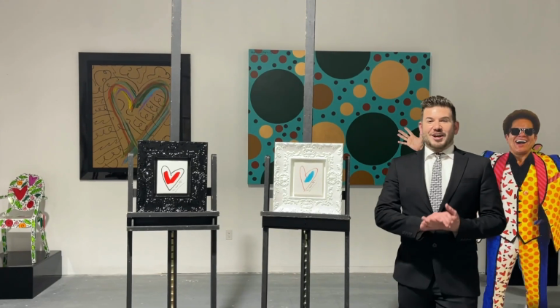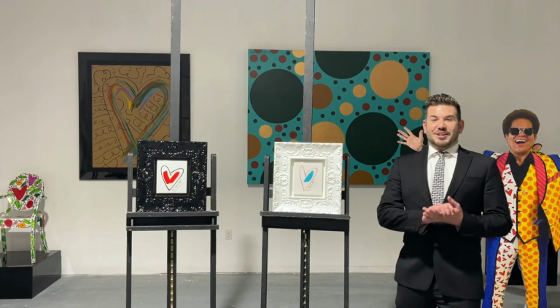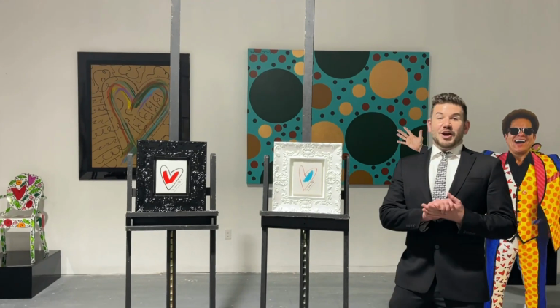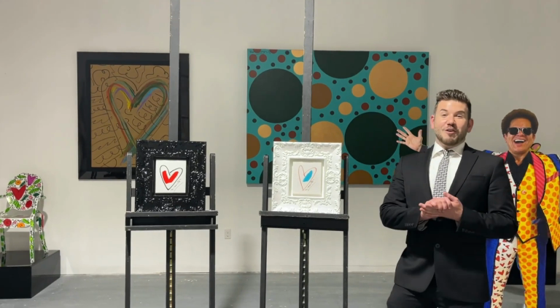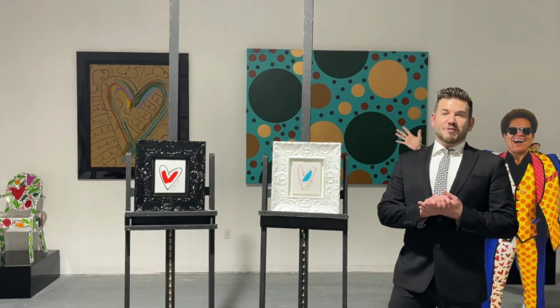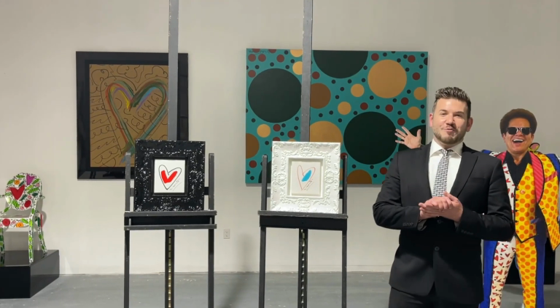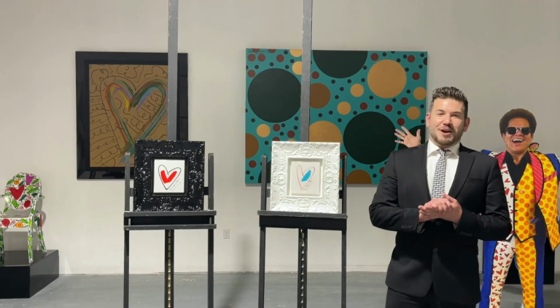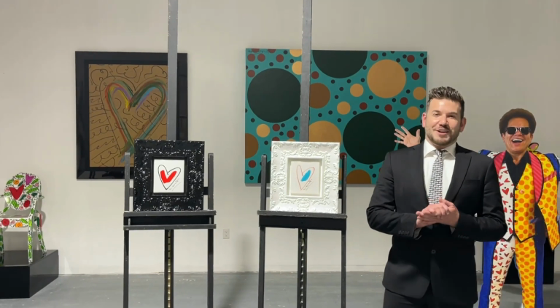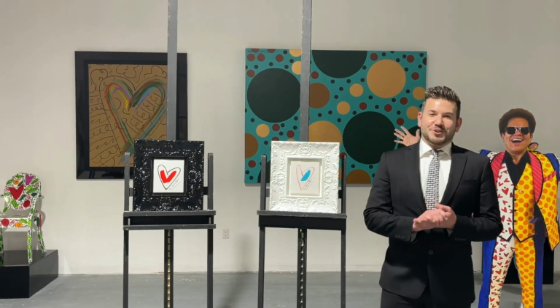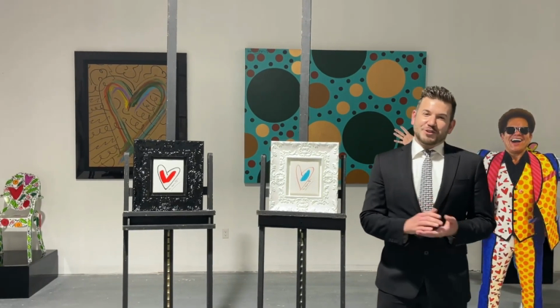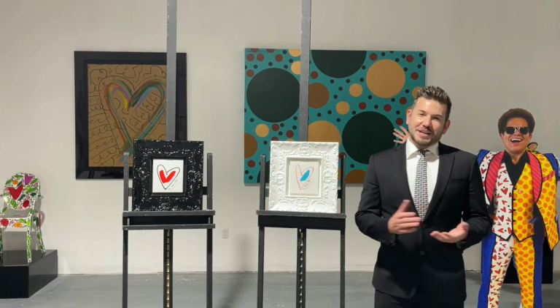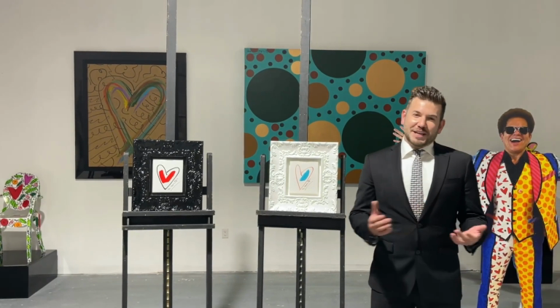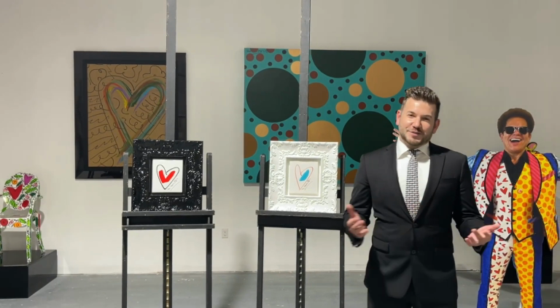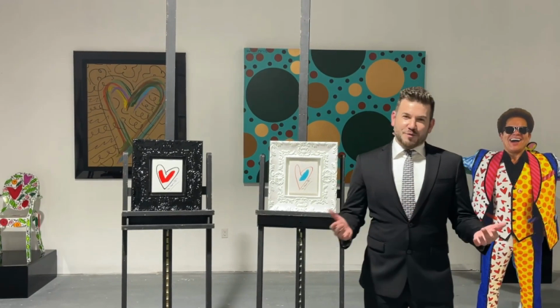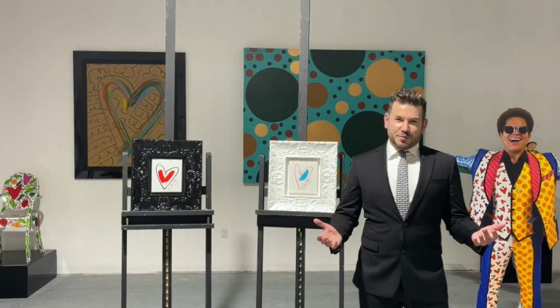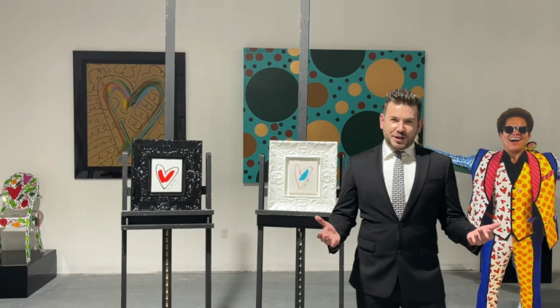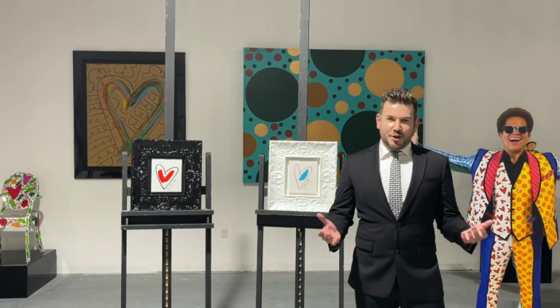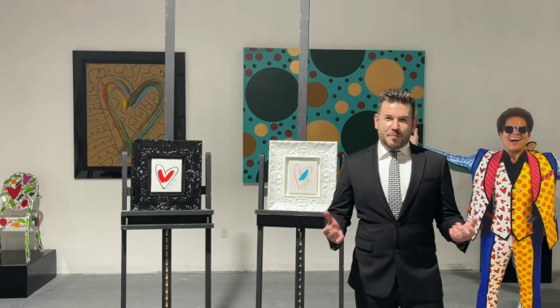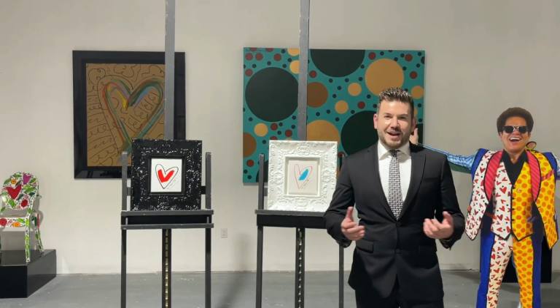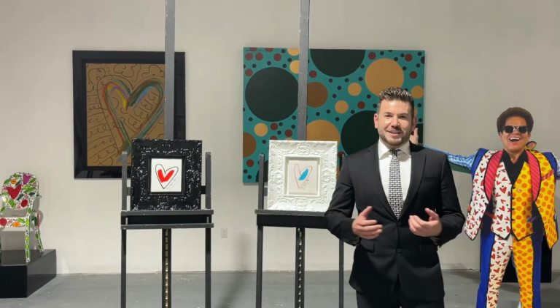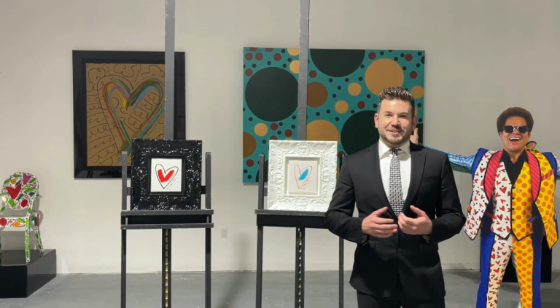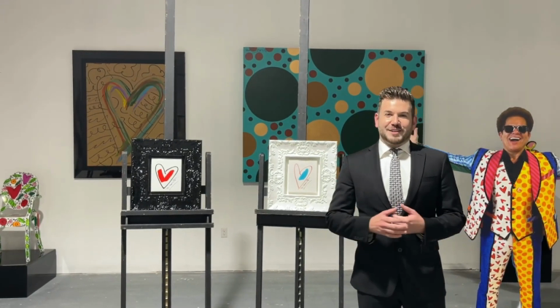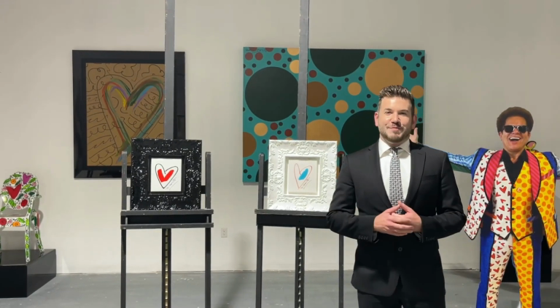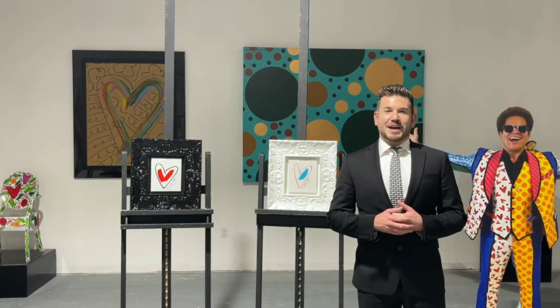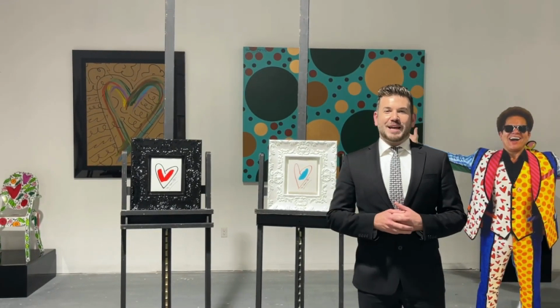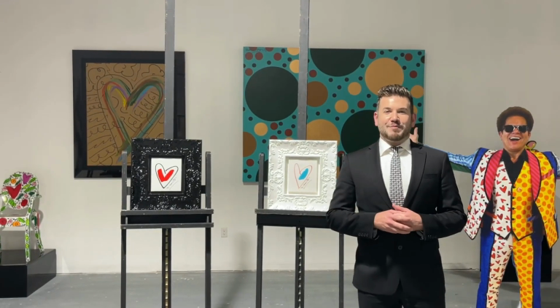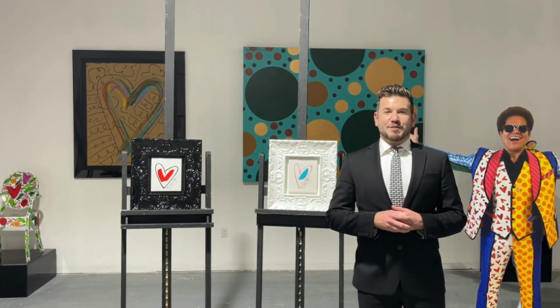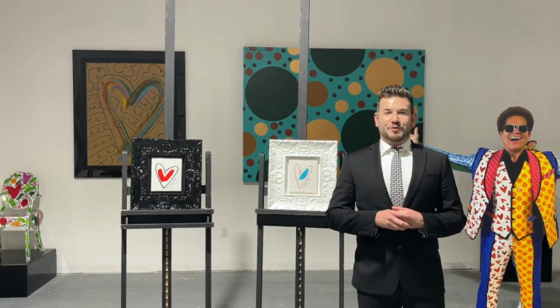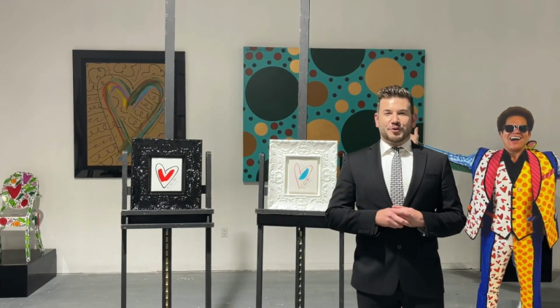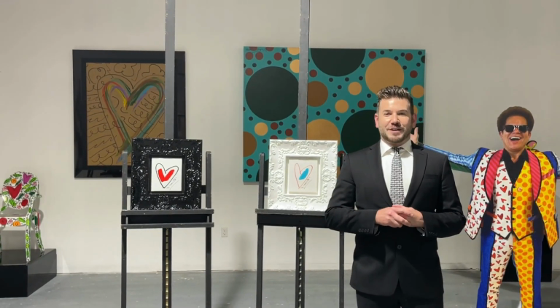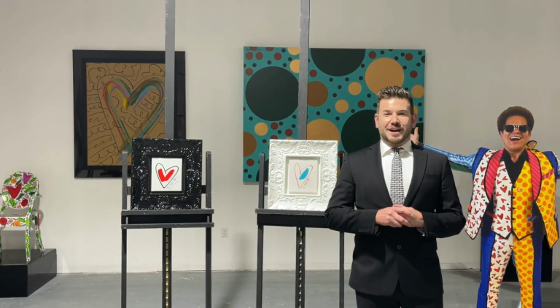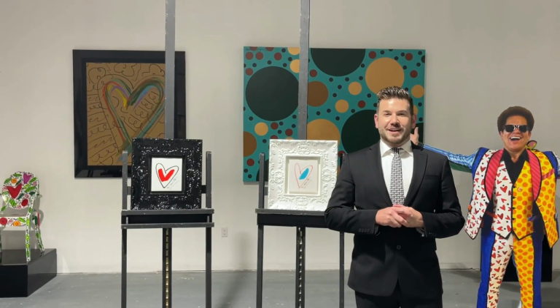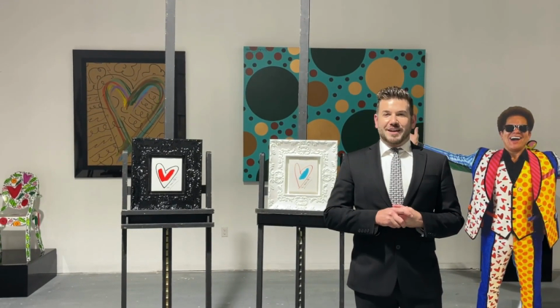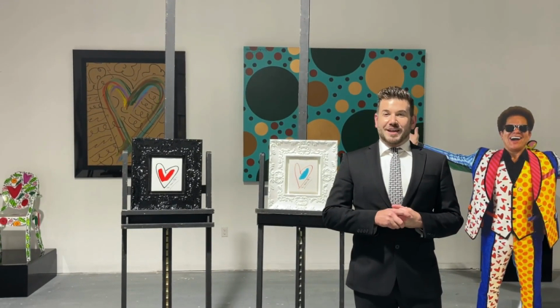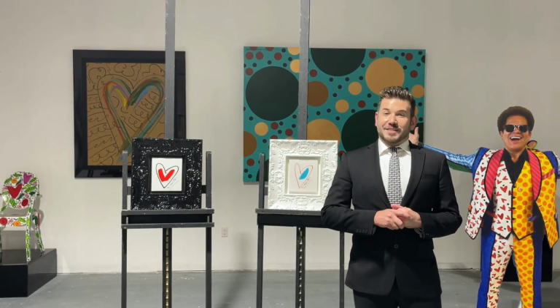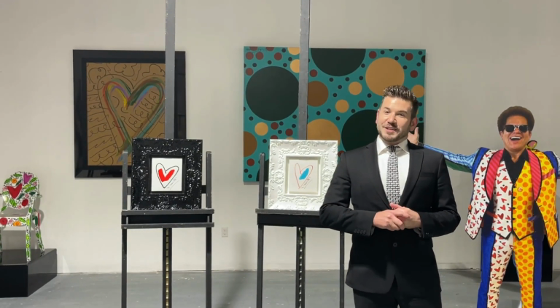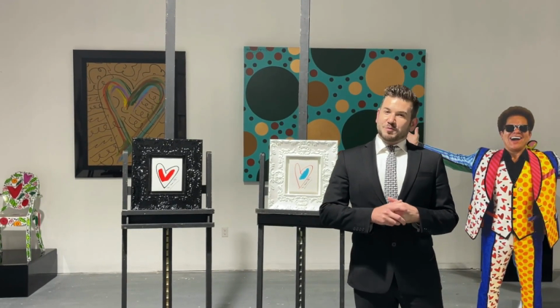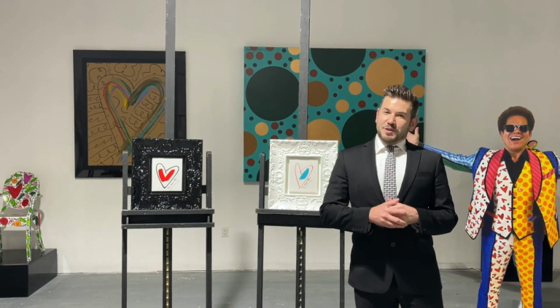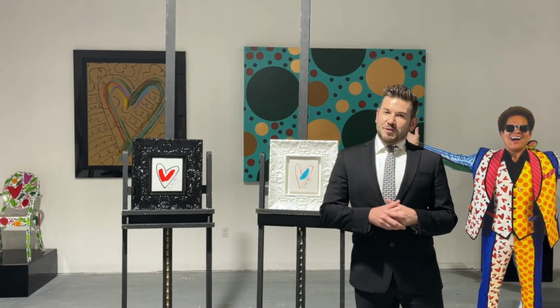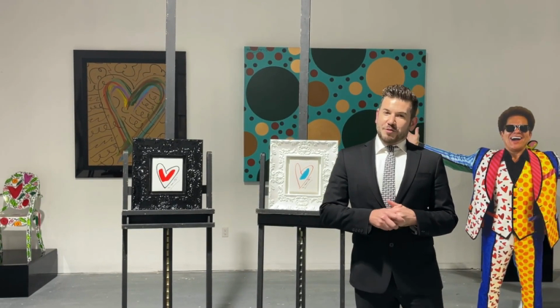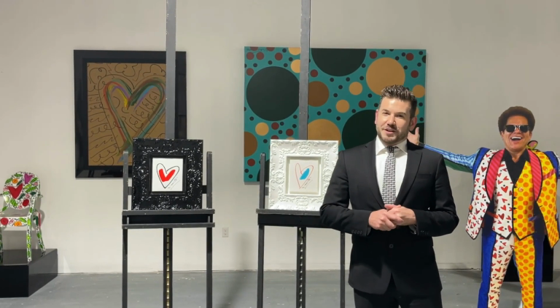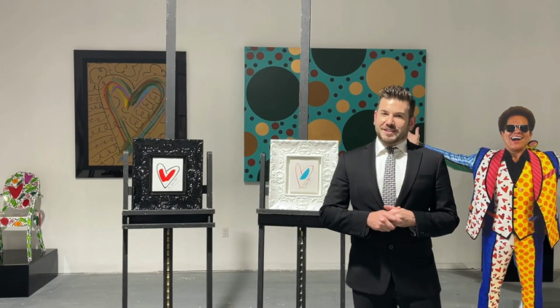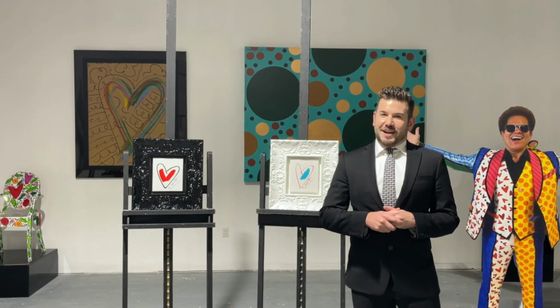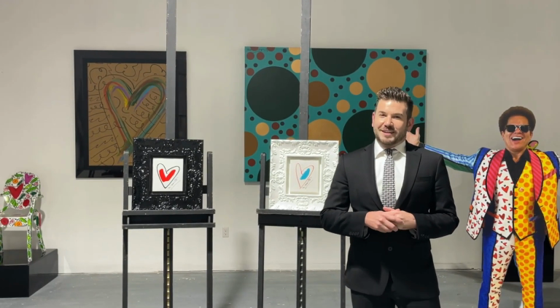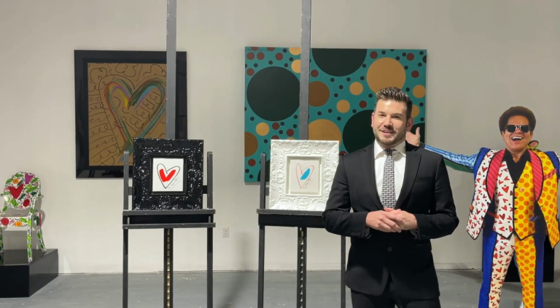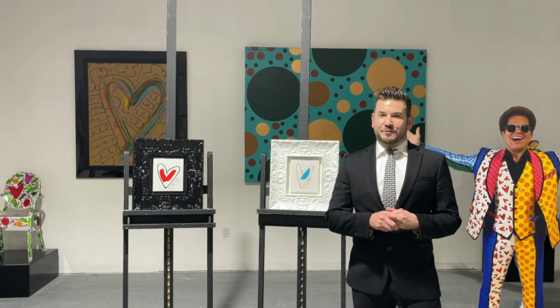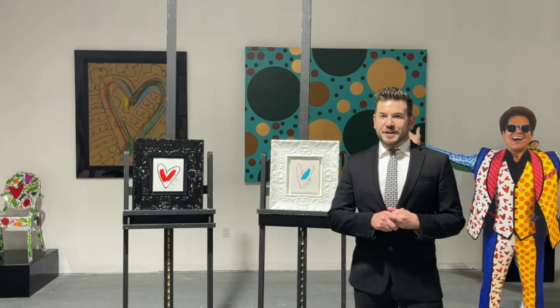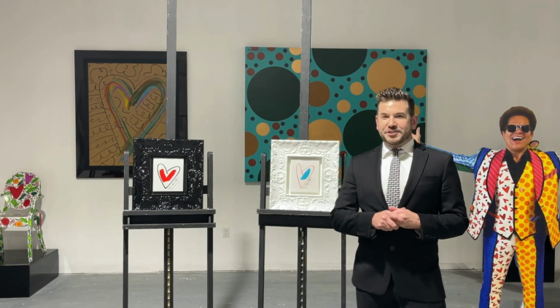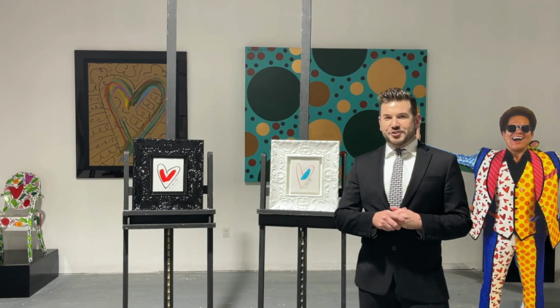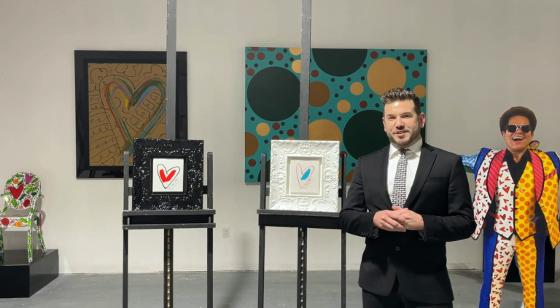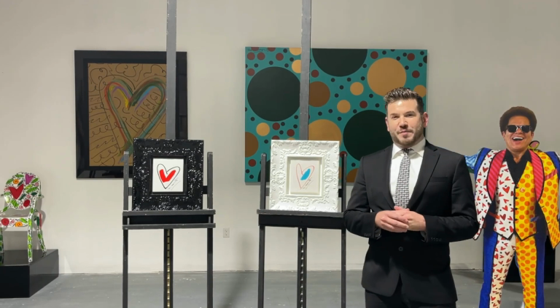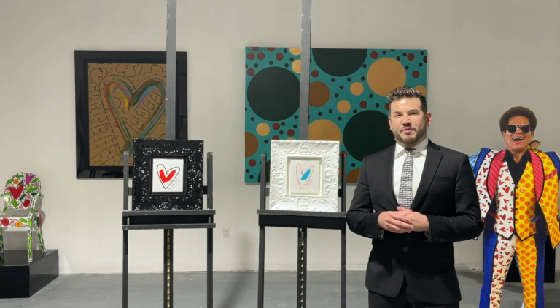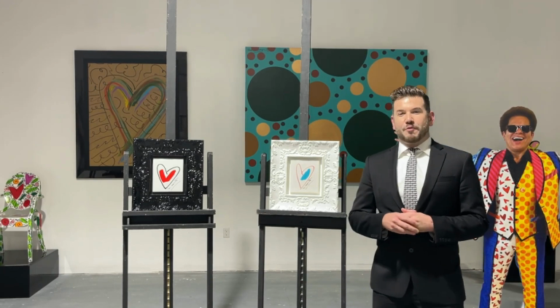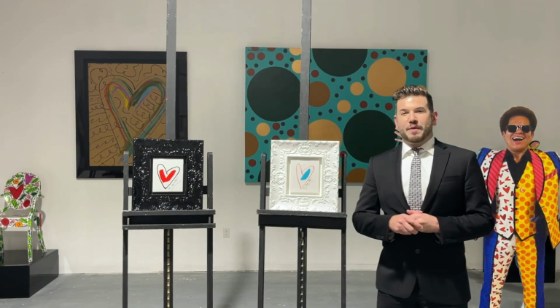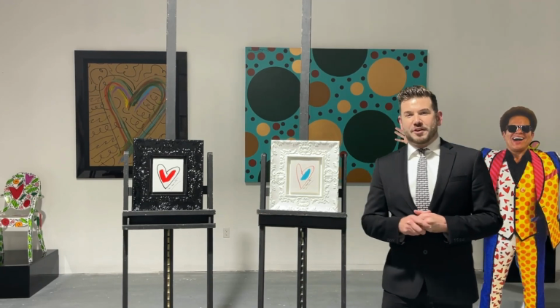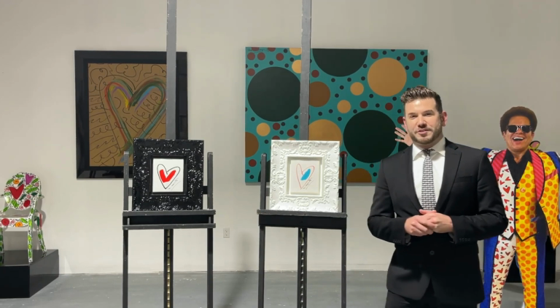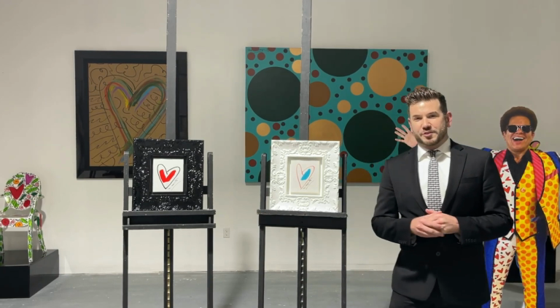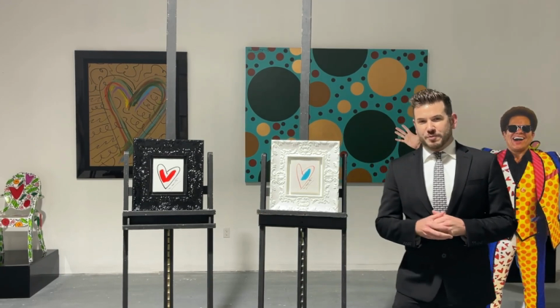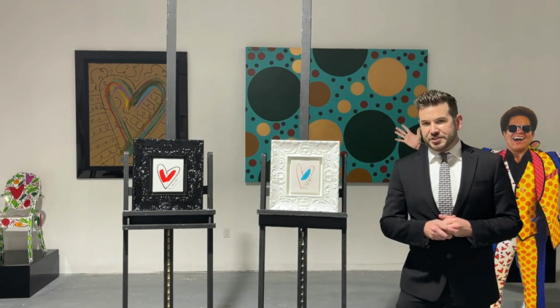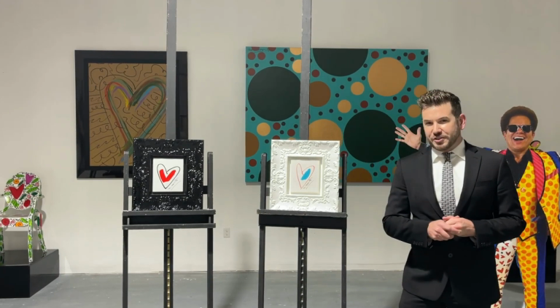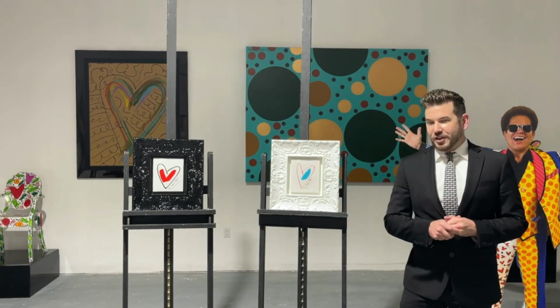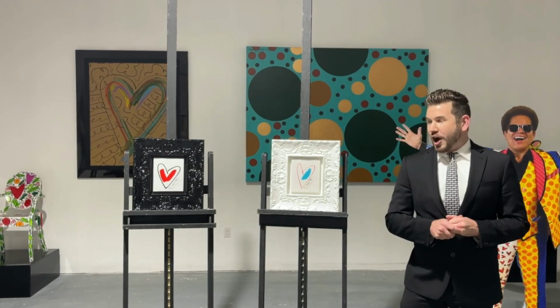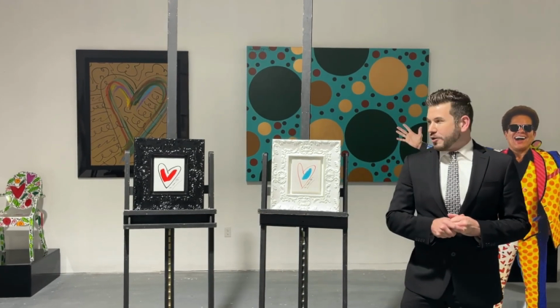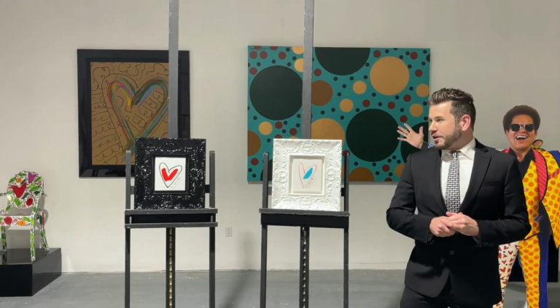Hello everyone, greetings from Brito Palace in Miami, Florida. This week we are excited to feature some of Romero's original artwork.